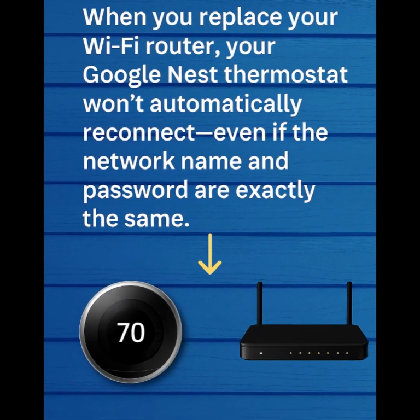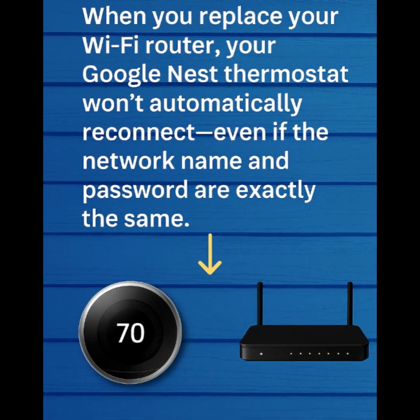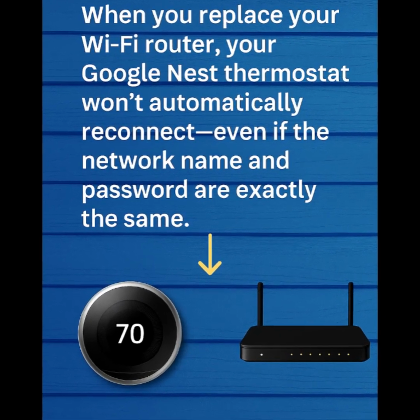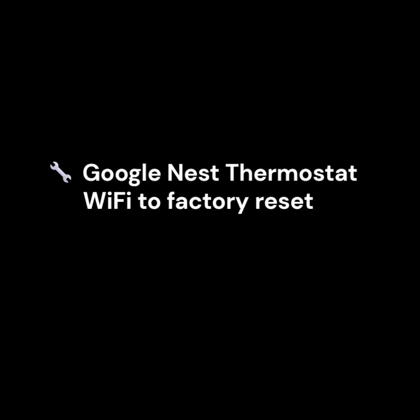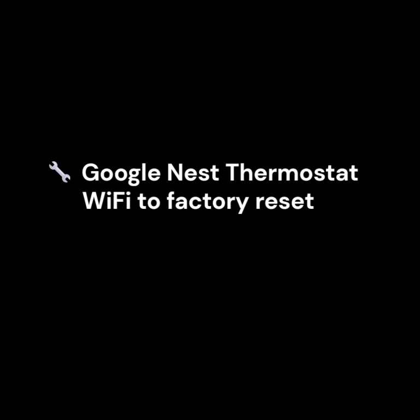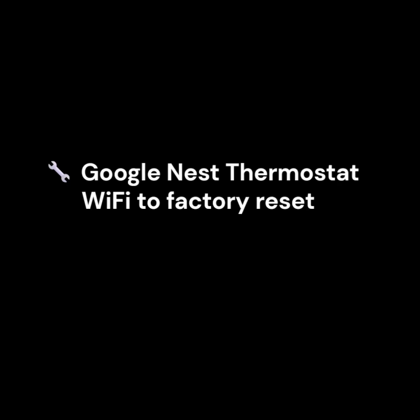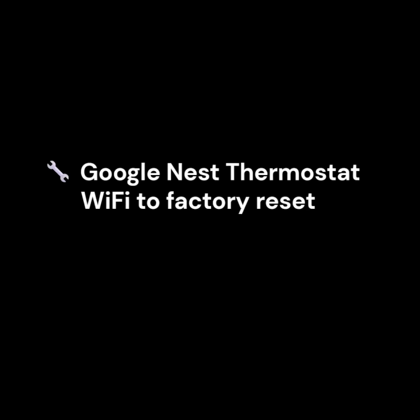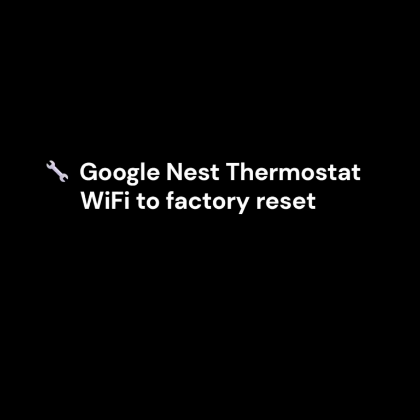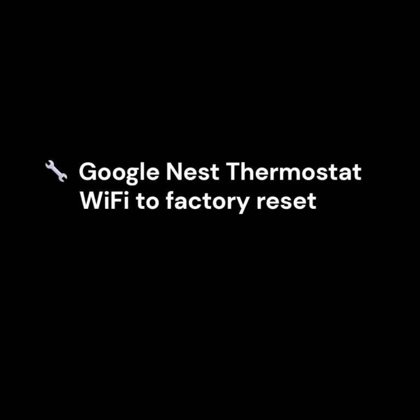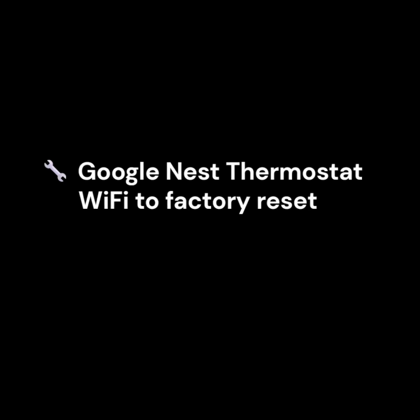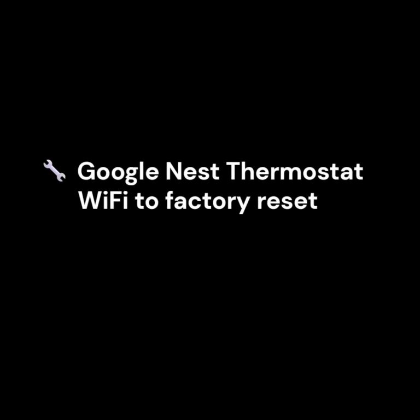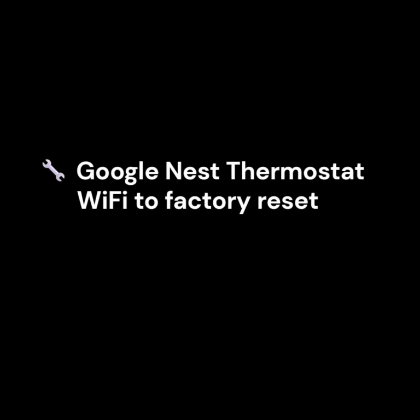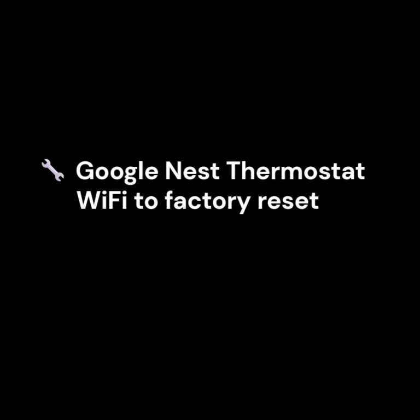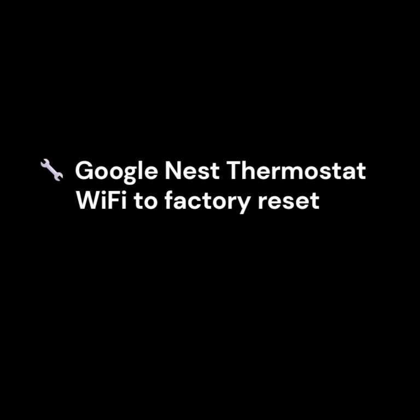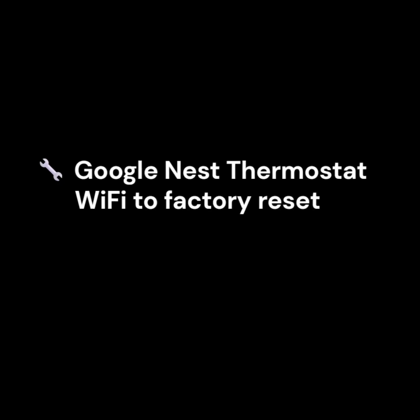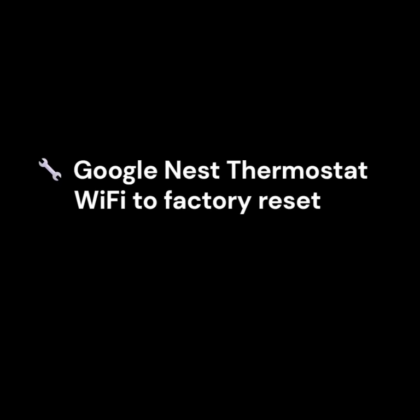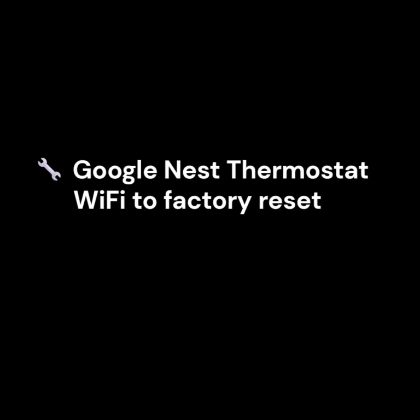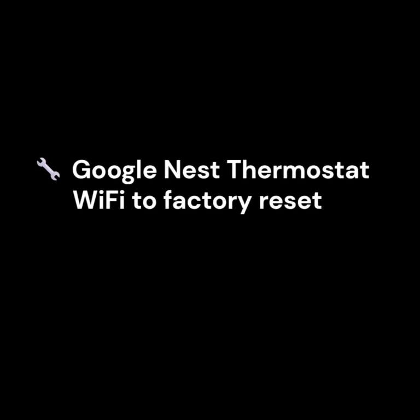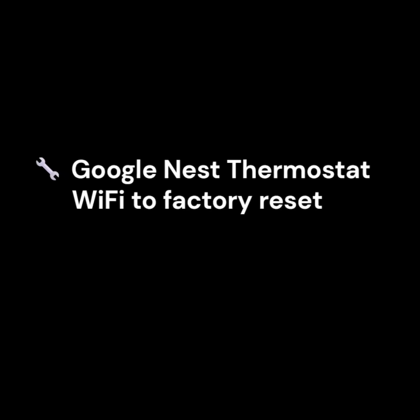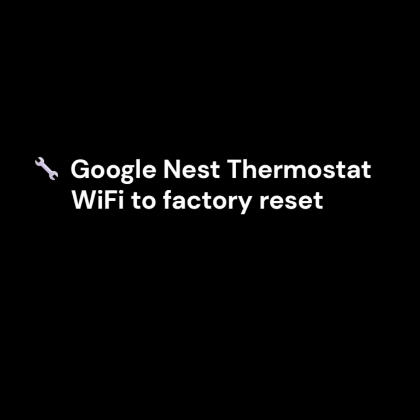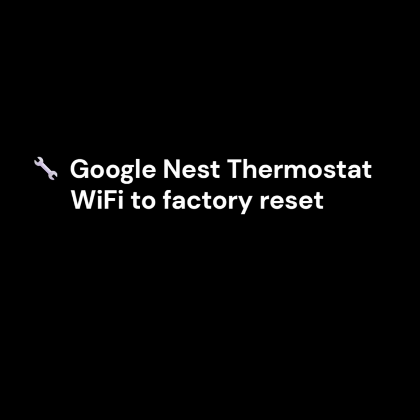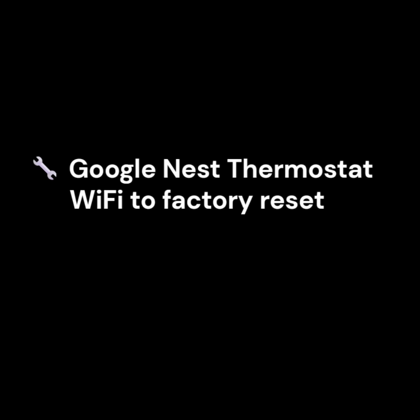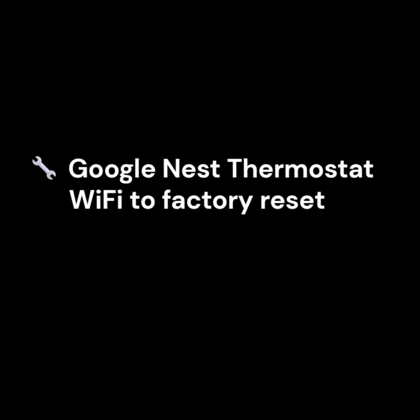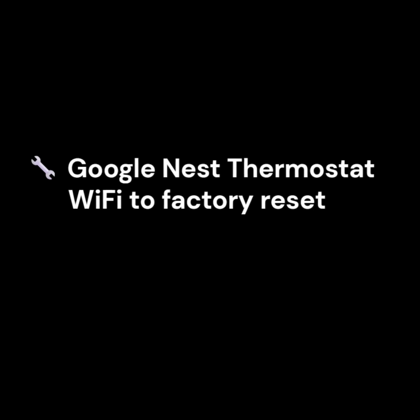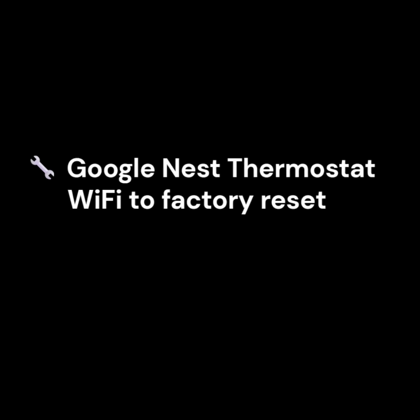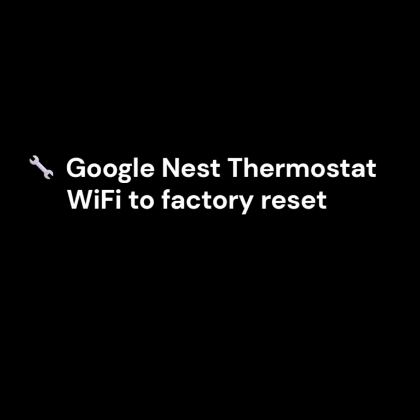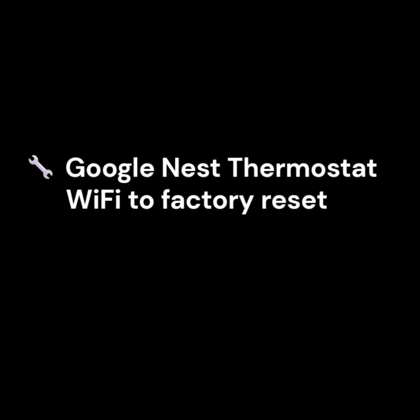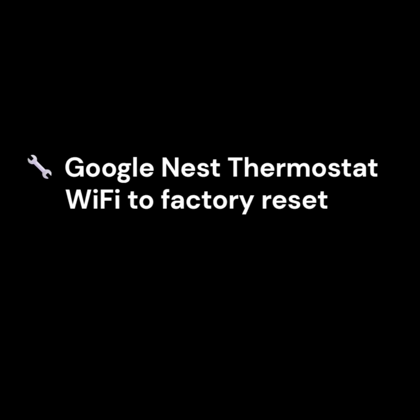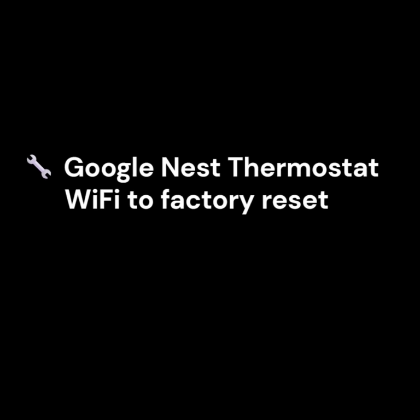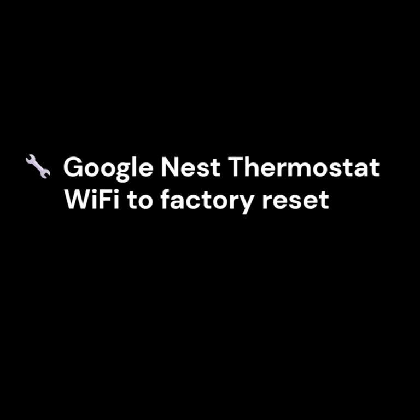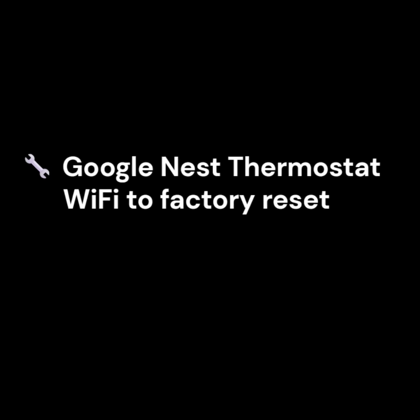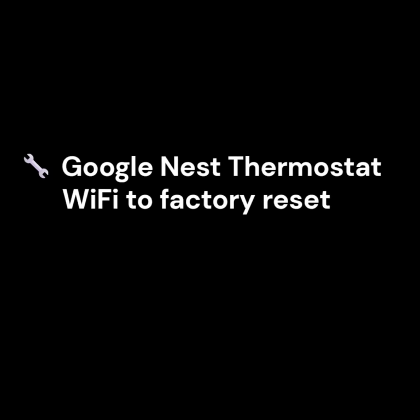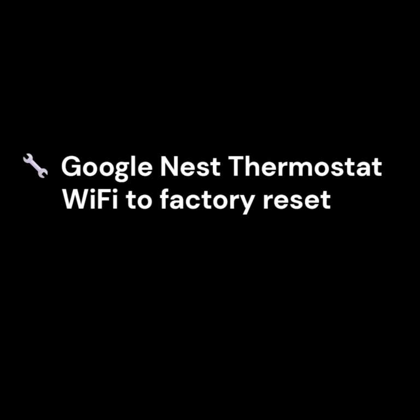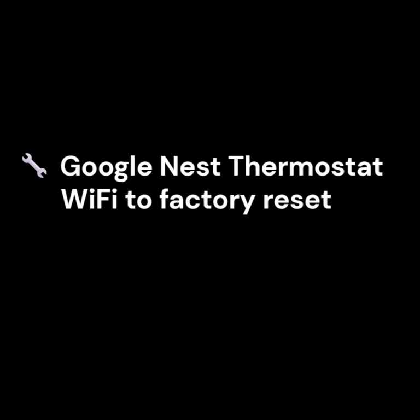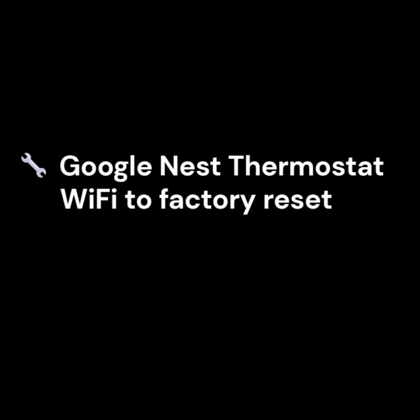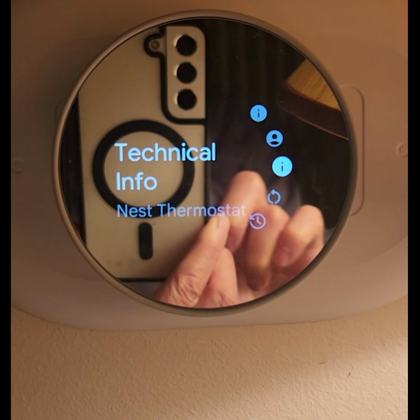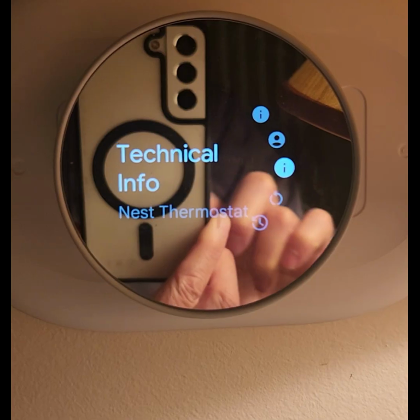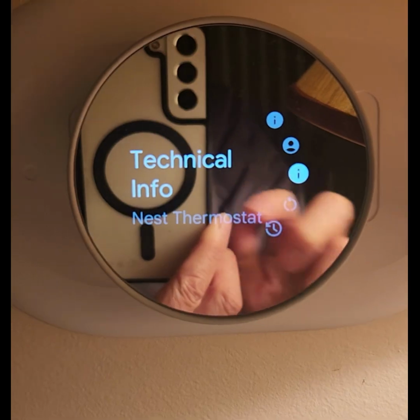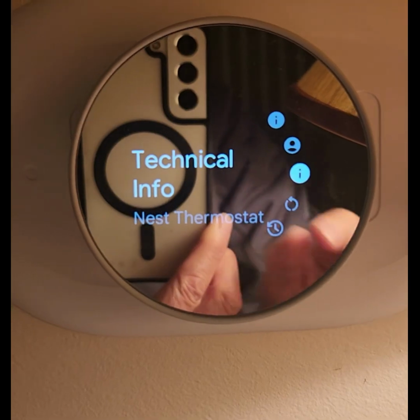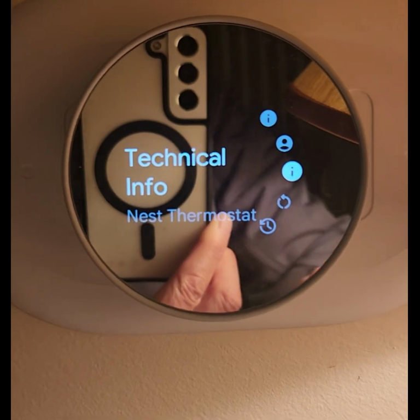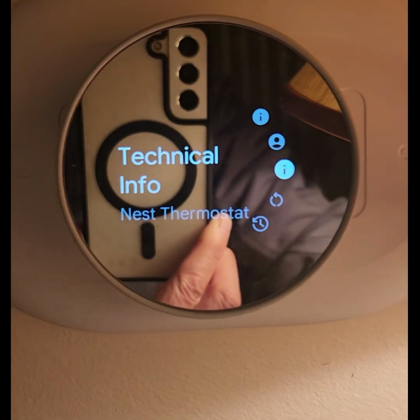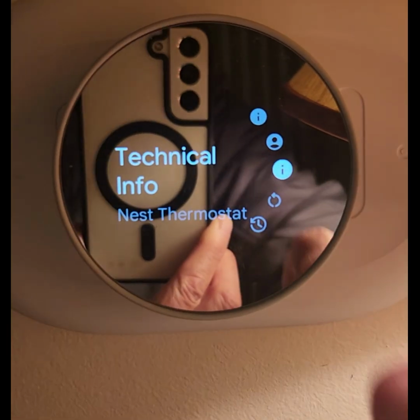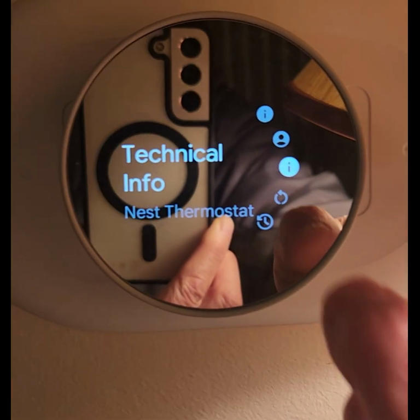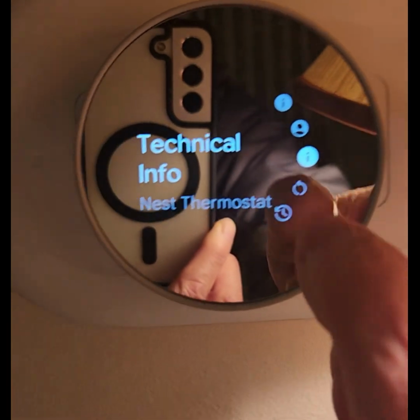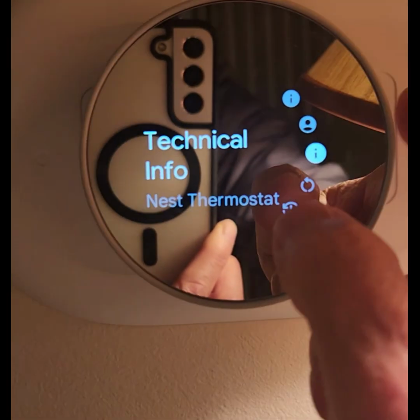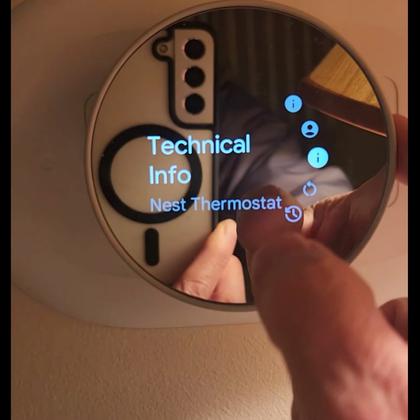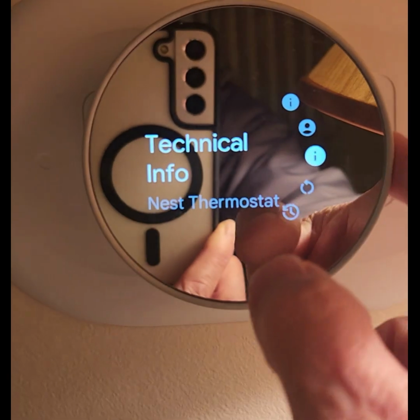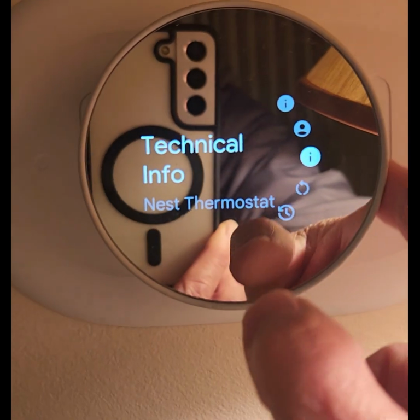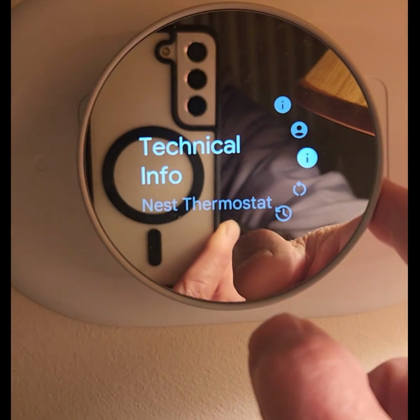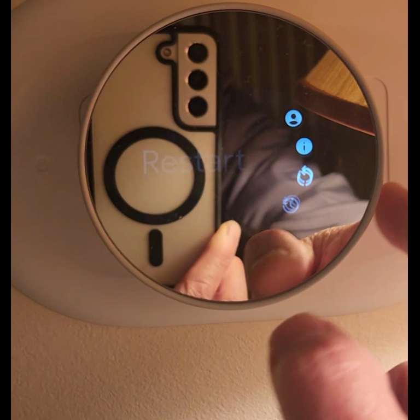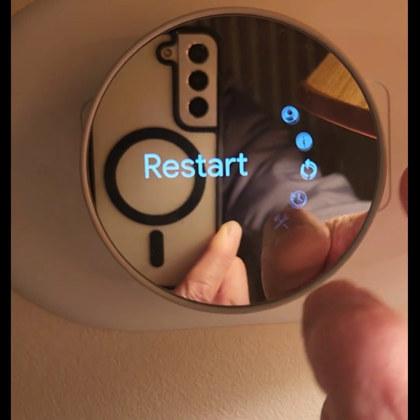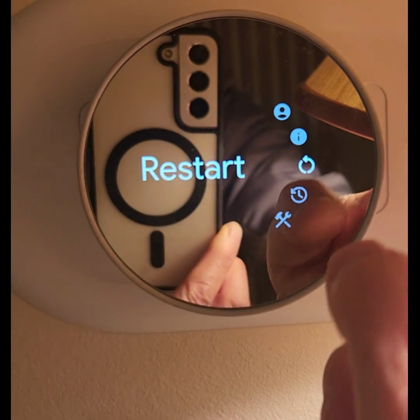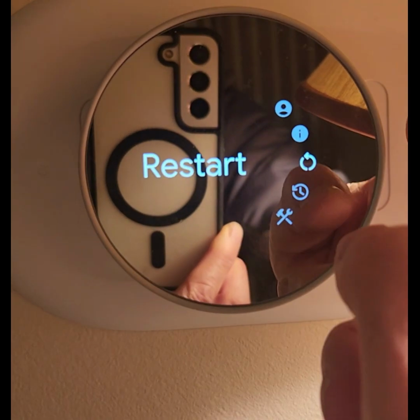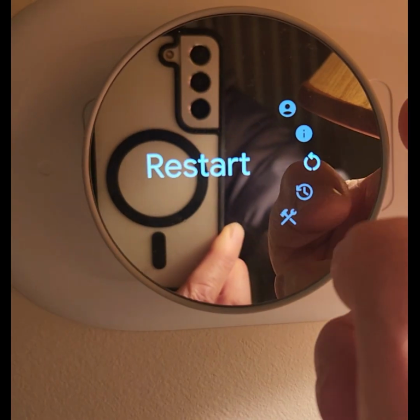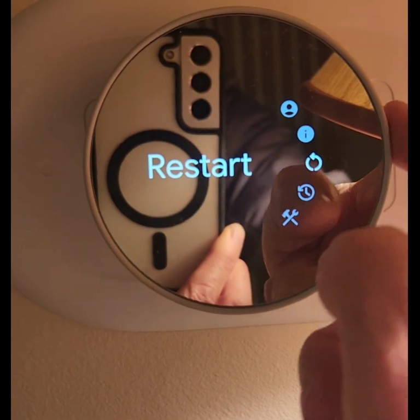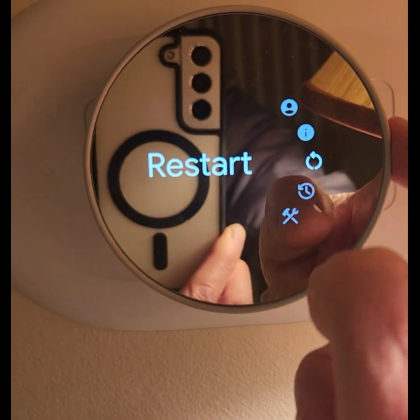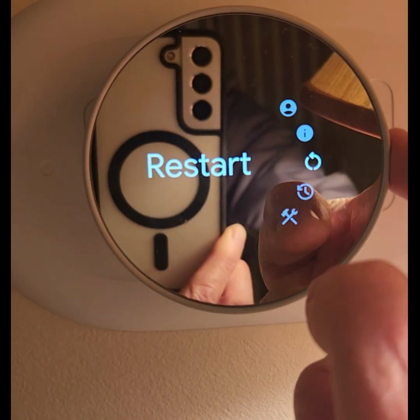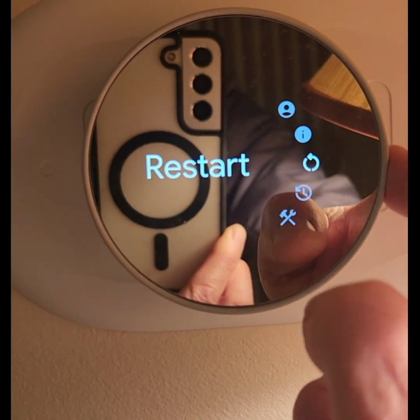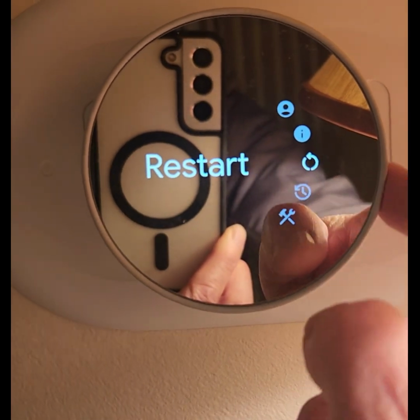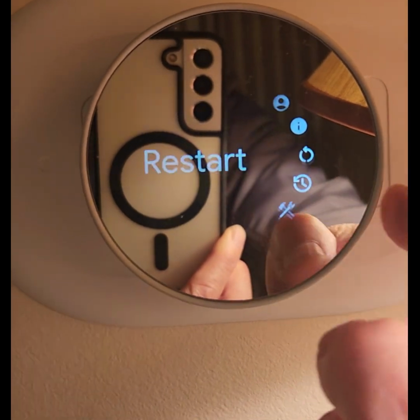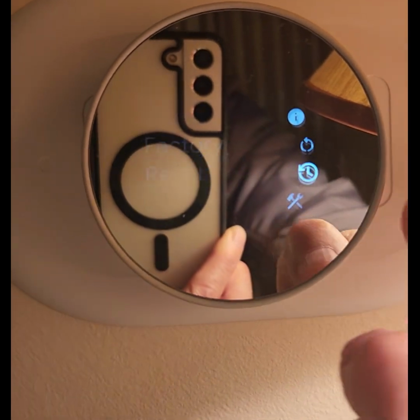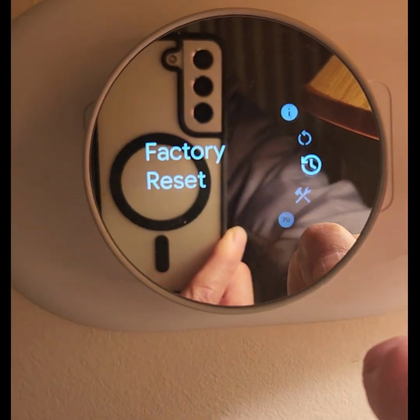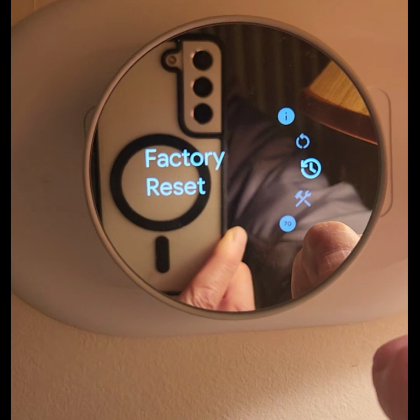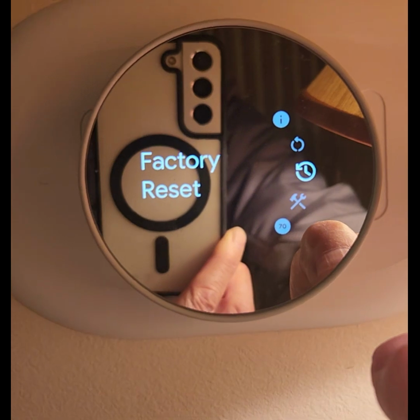If you have the newer Nest Thermostat 2020 model, you may need to re-add it as a new device or perform a factory reset.